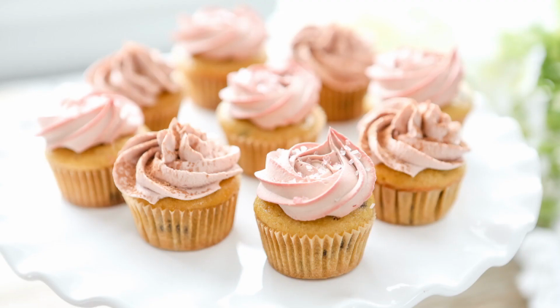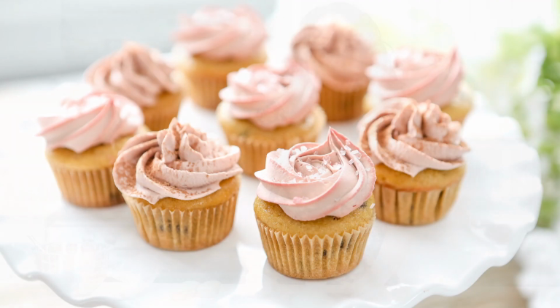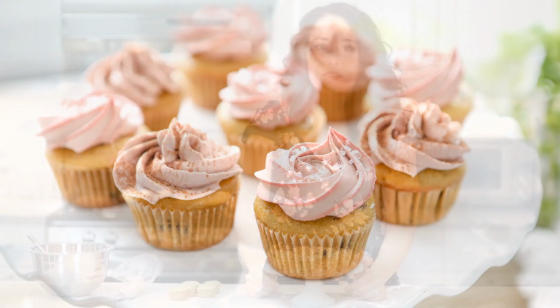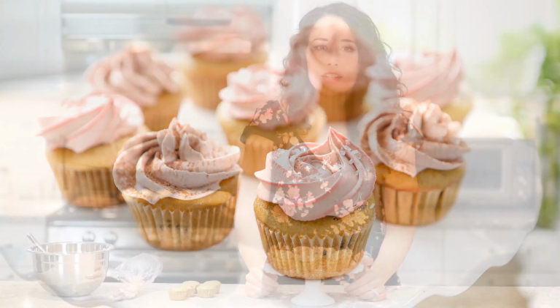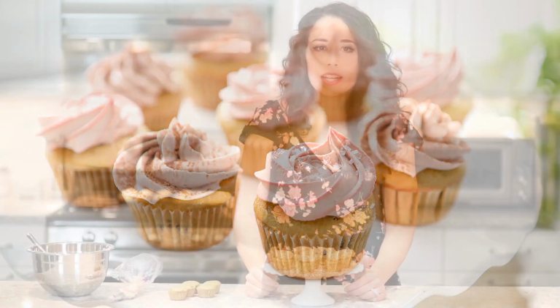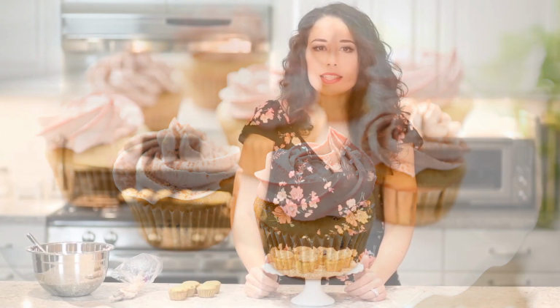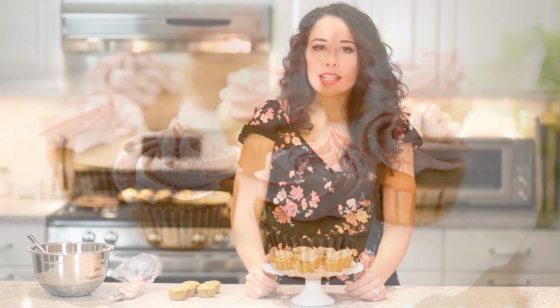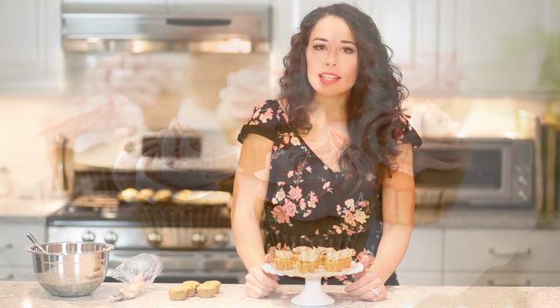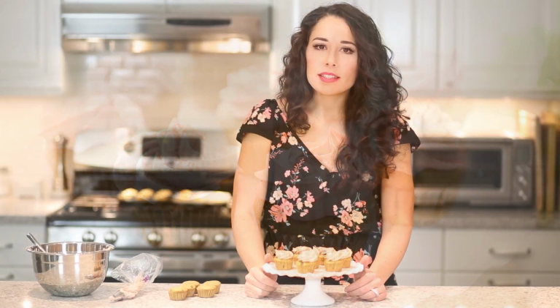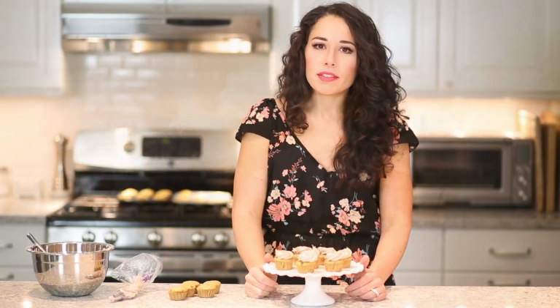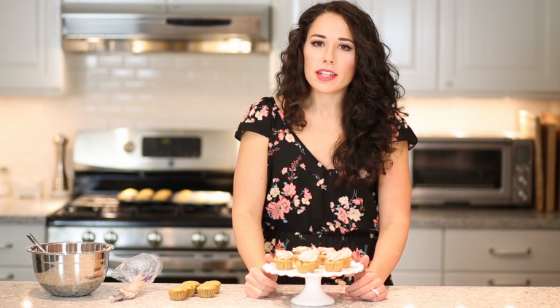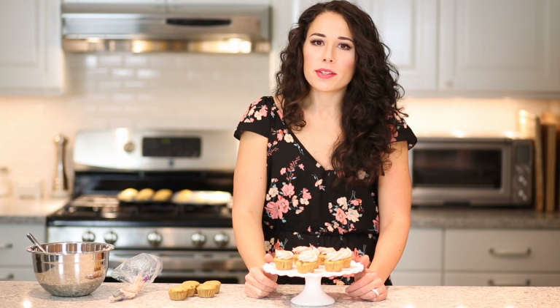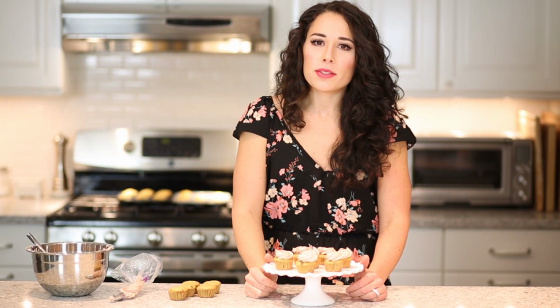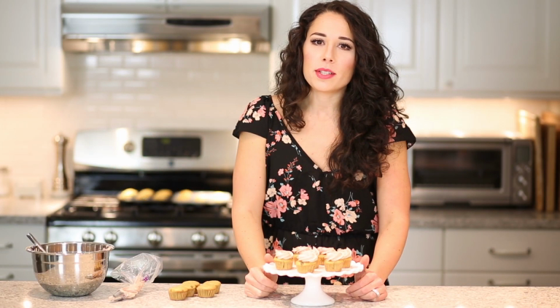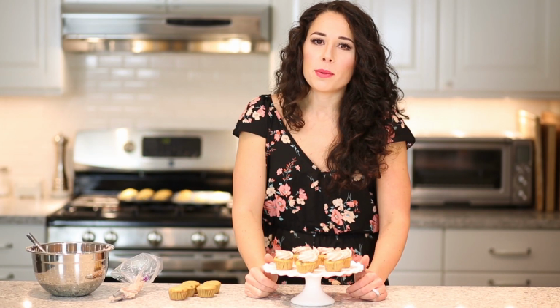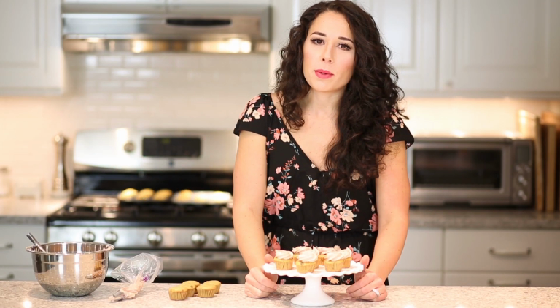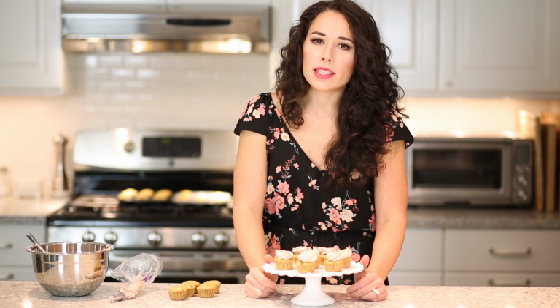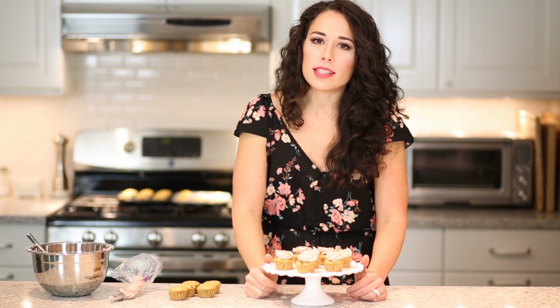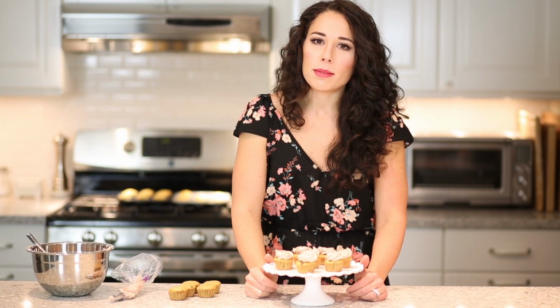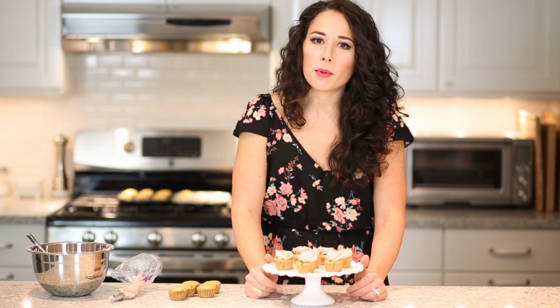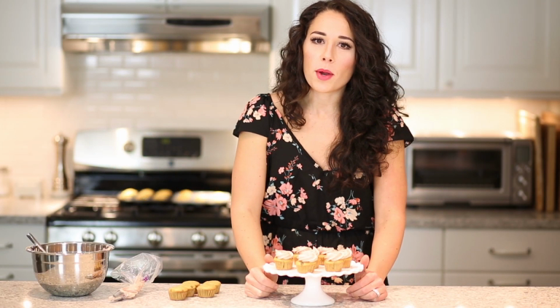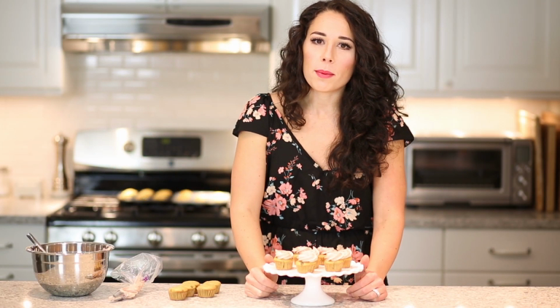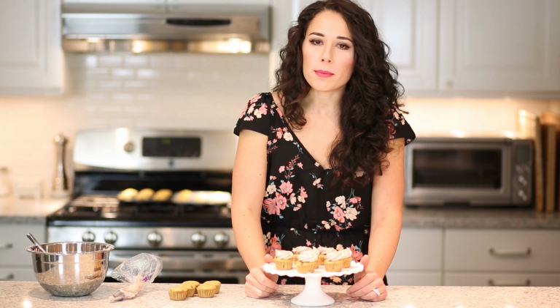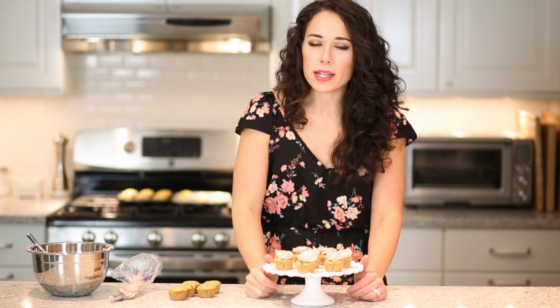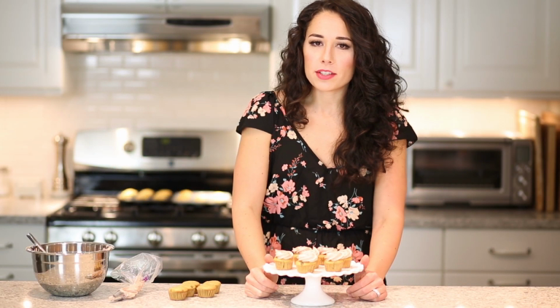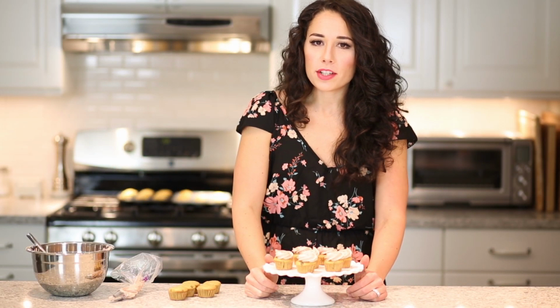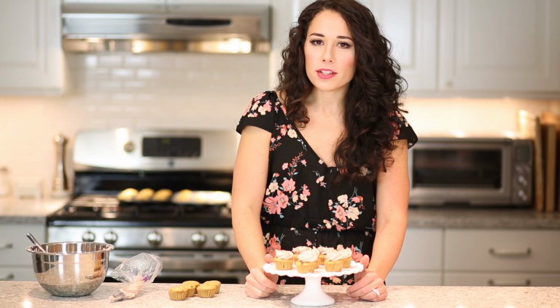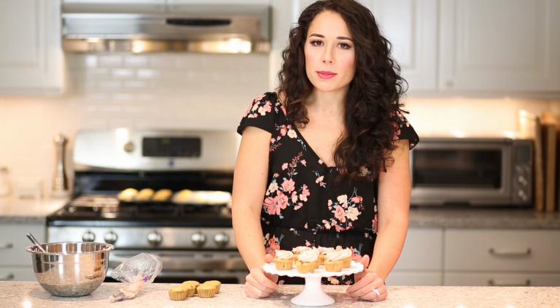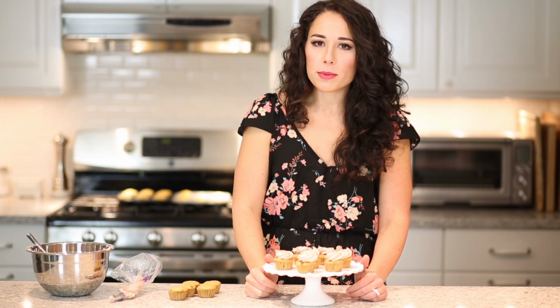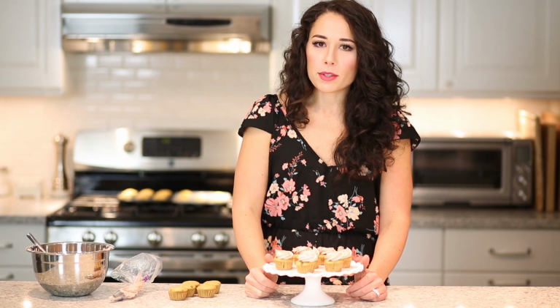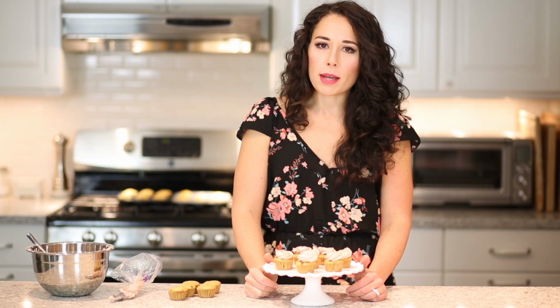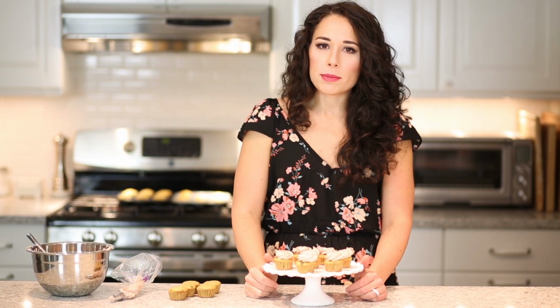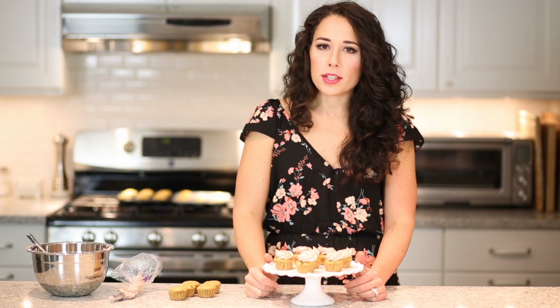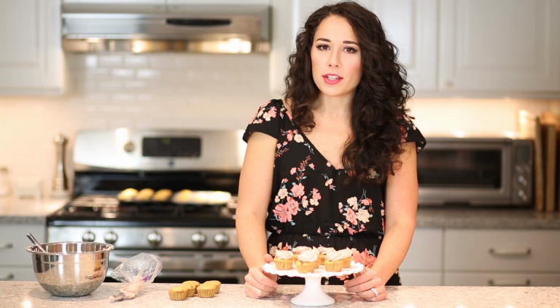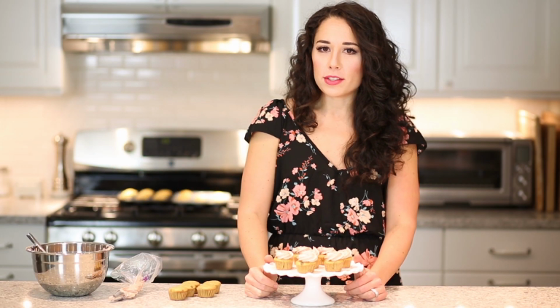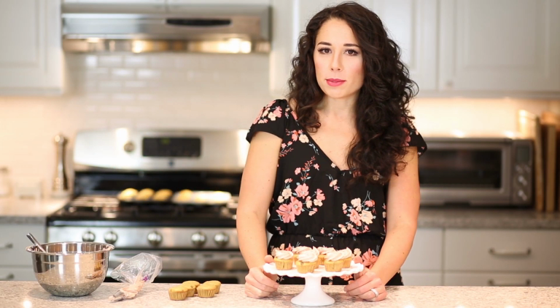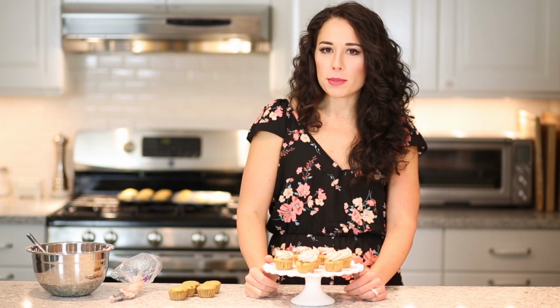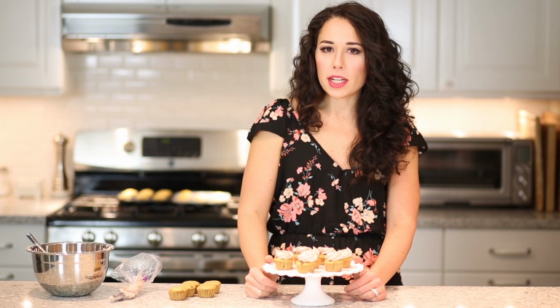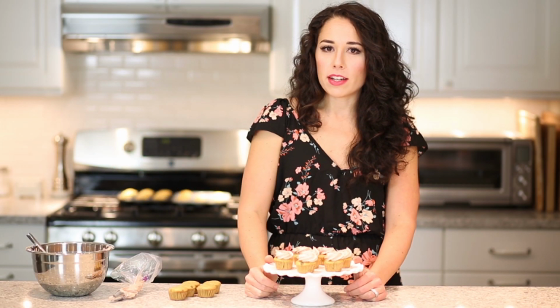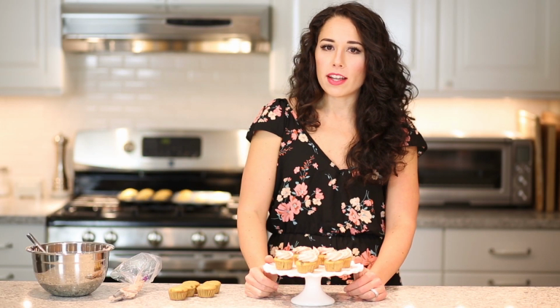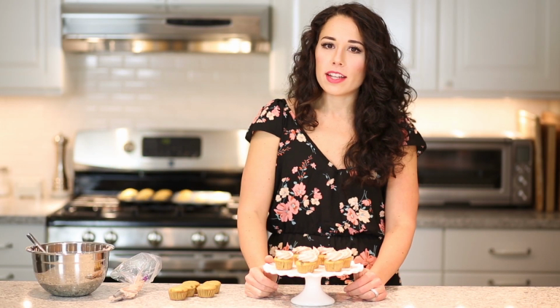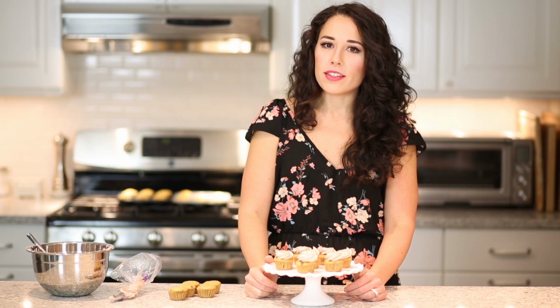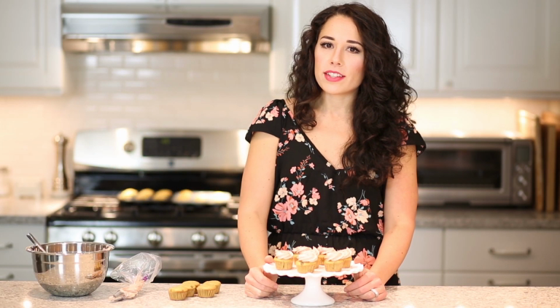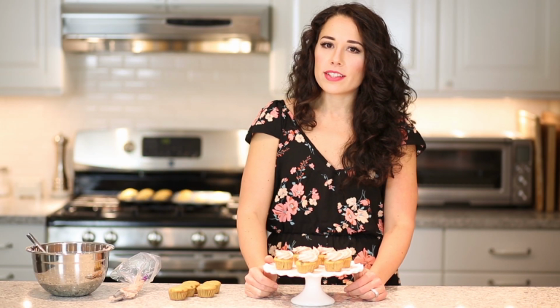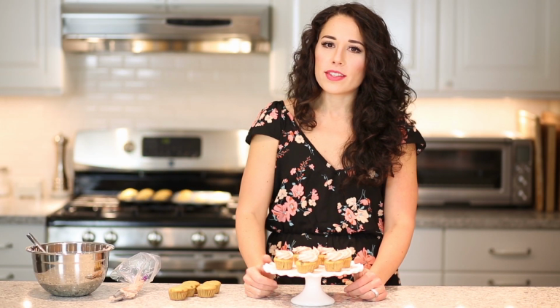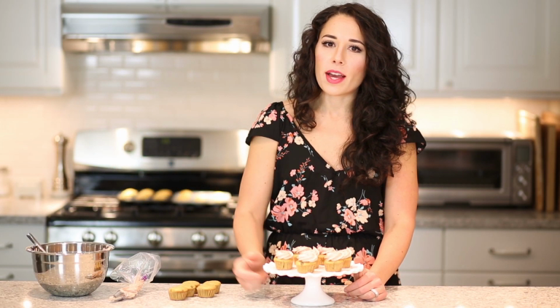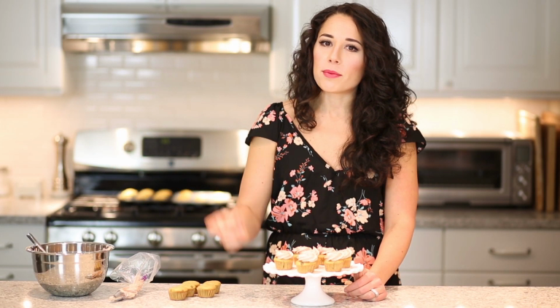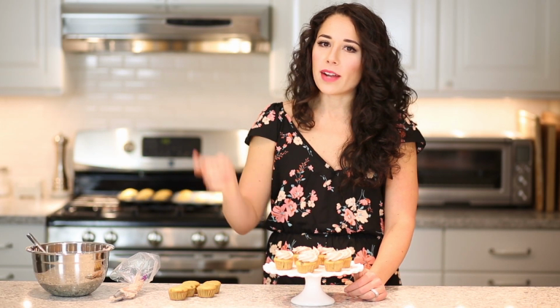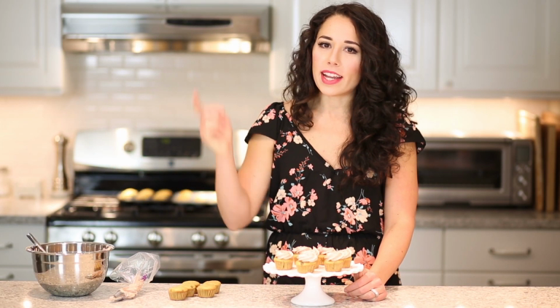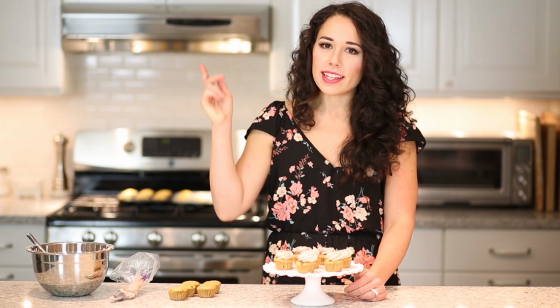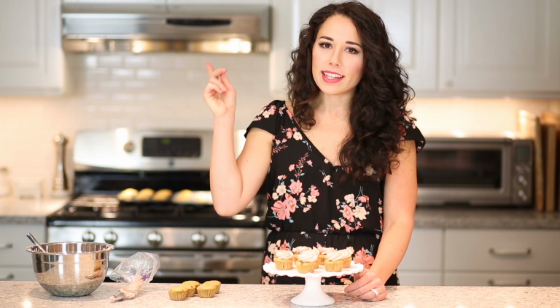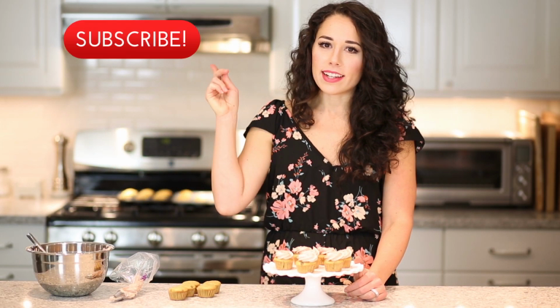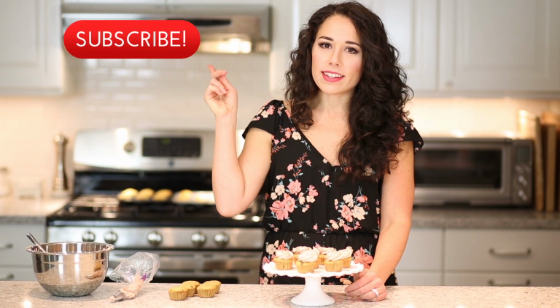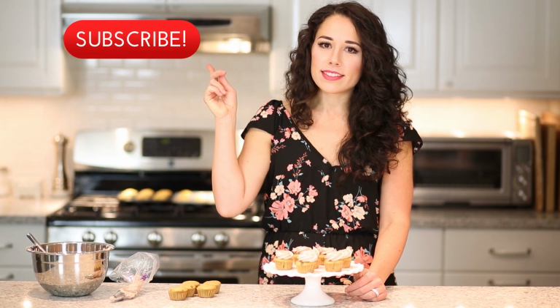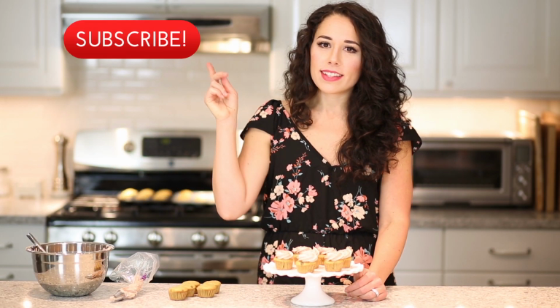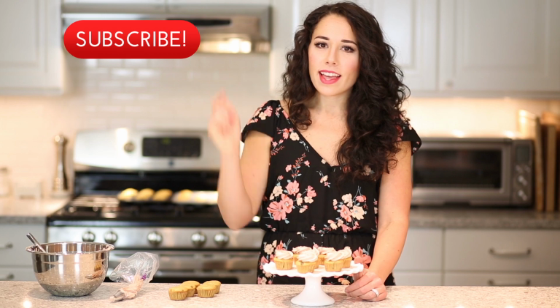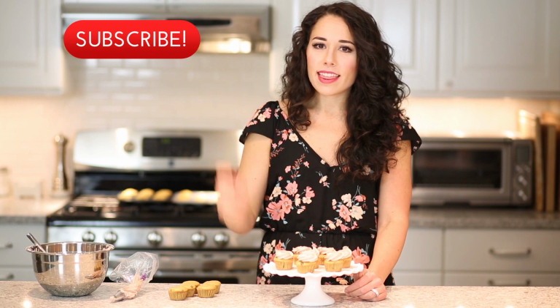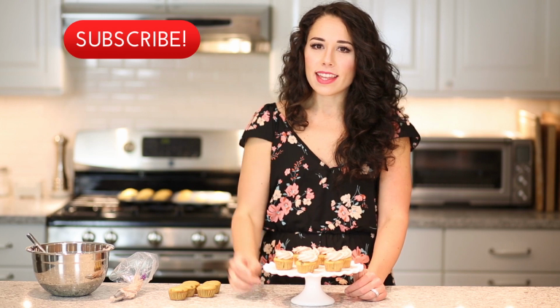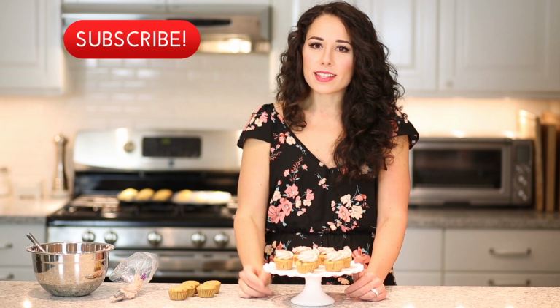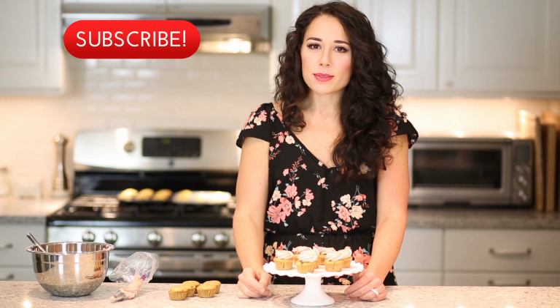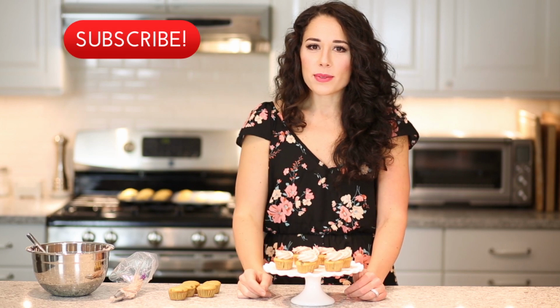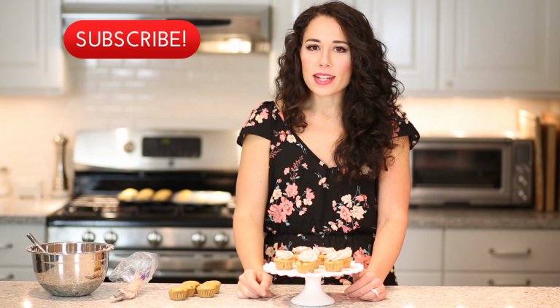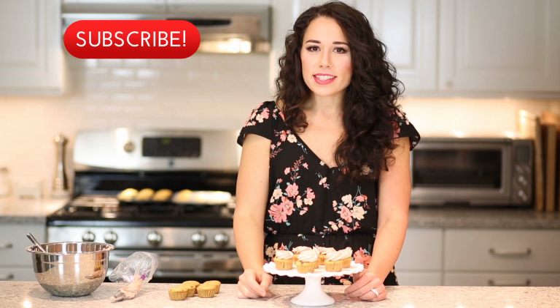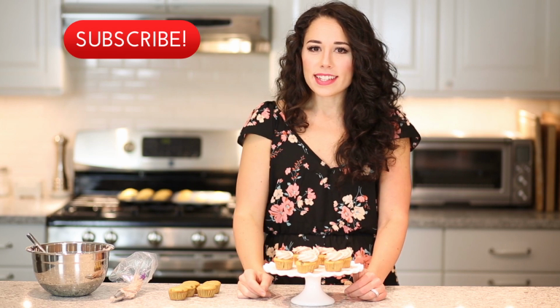If you guys like these videos and you want to see more, make sure you subscribe to our YouTube channel — you can do that right here. Thanks for watching!